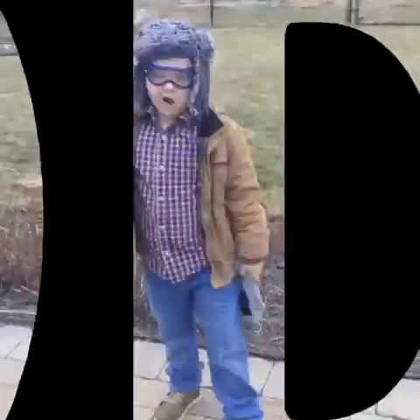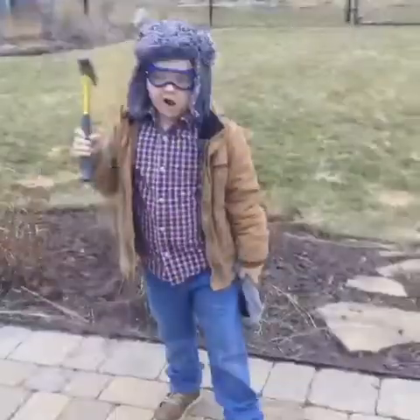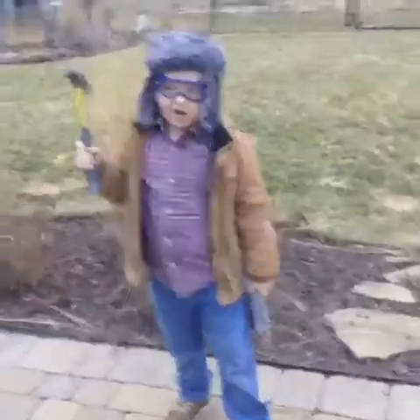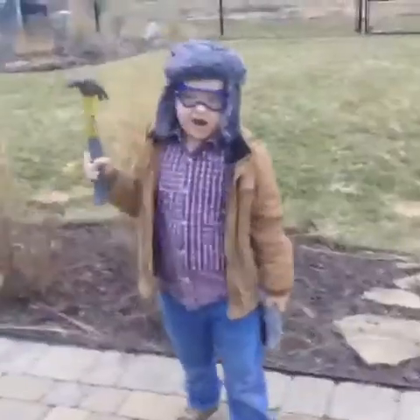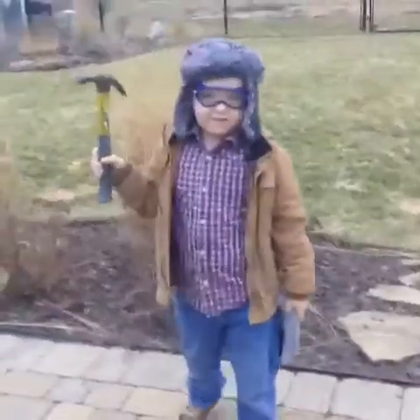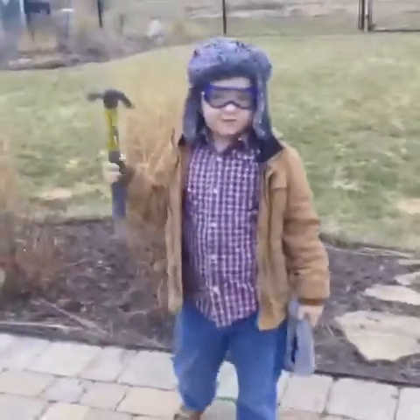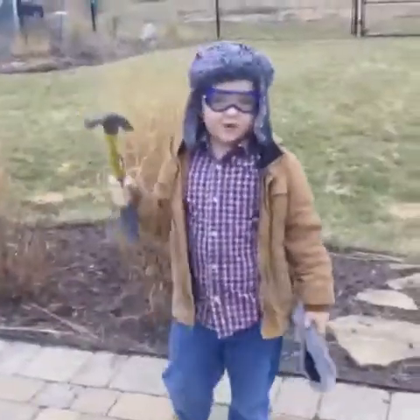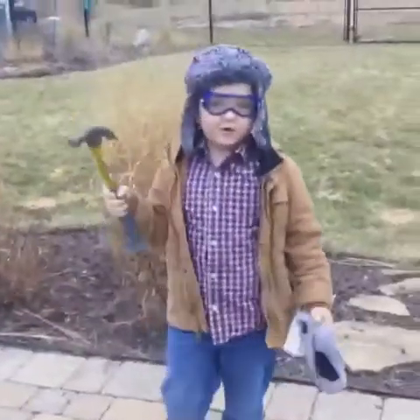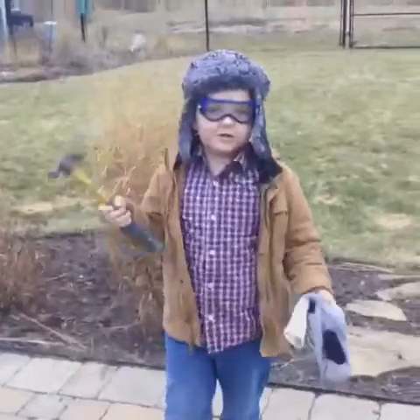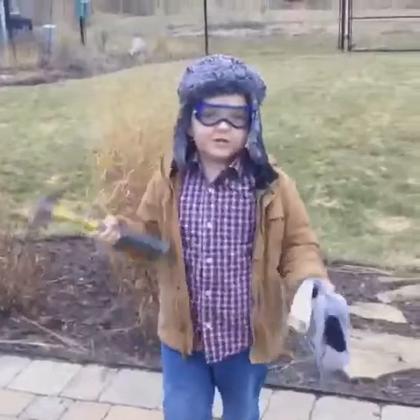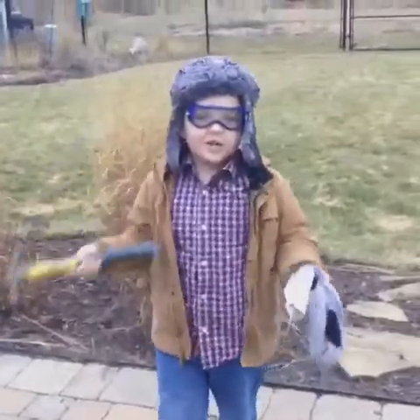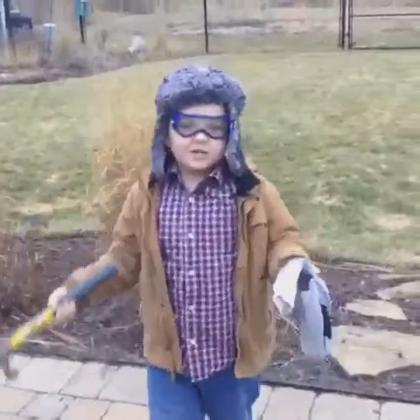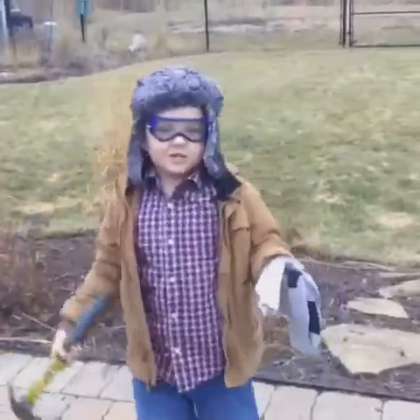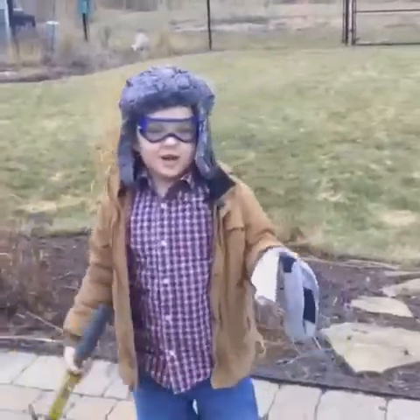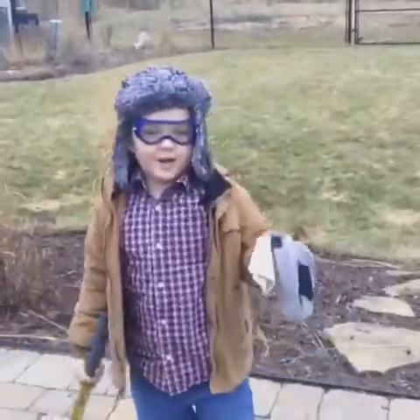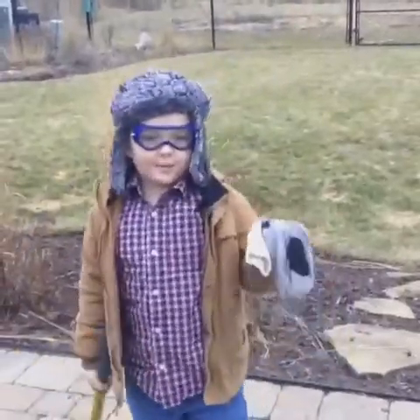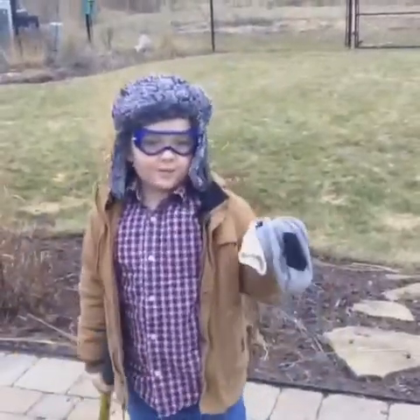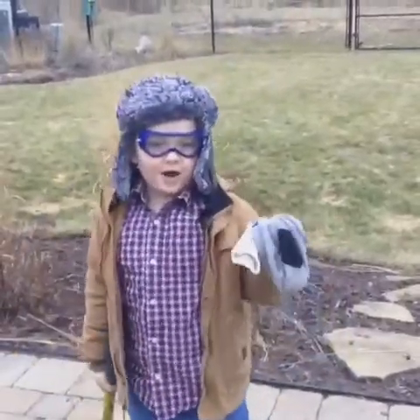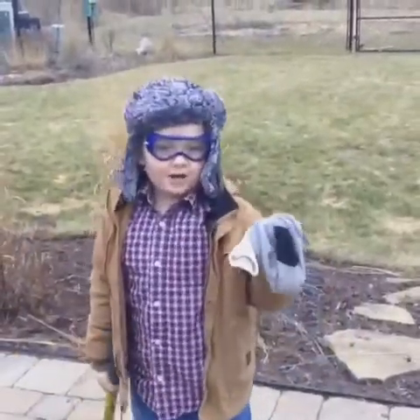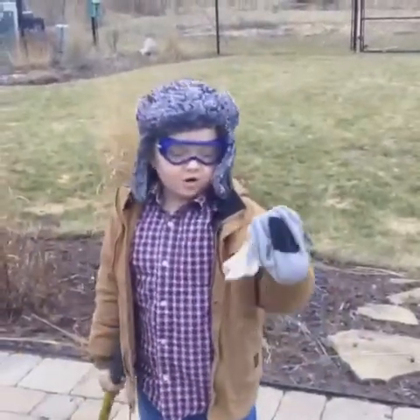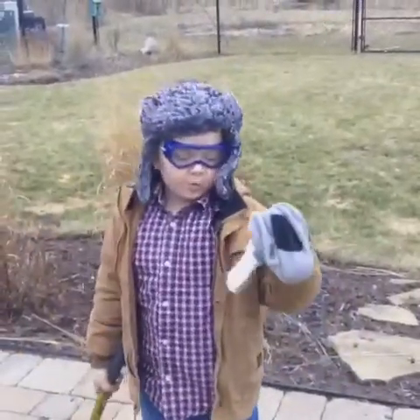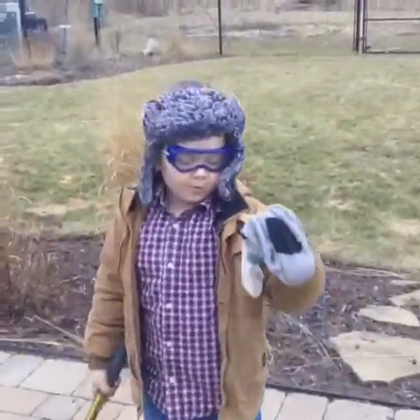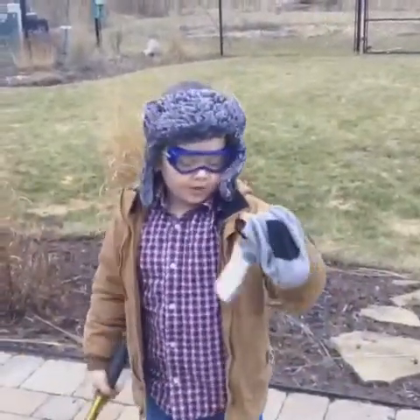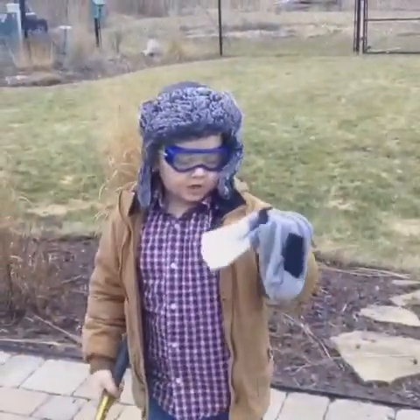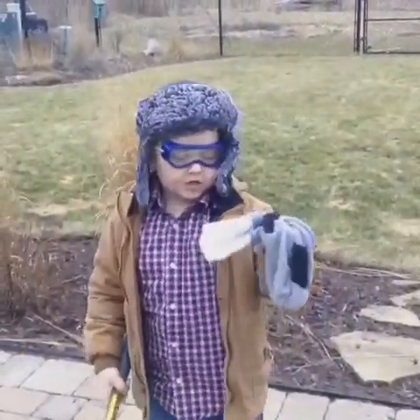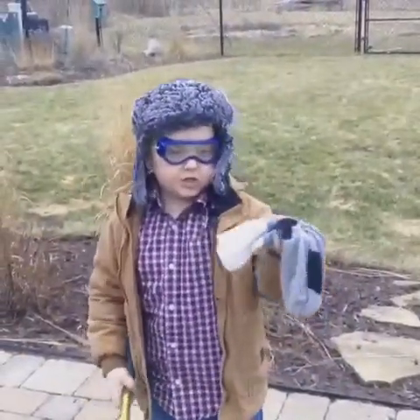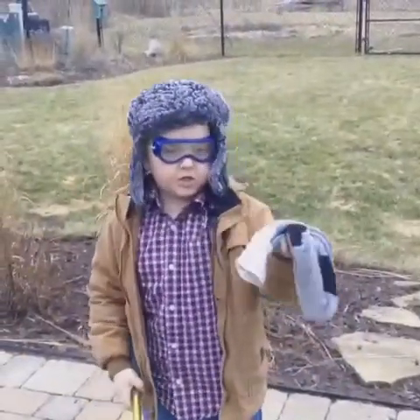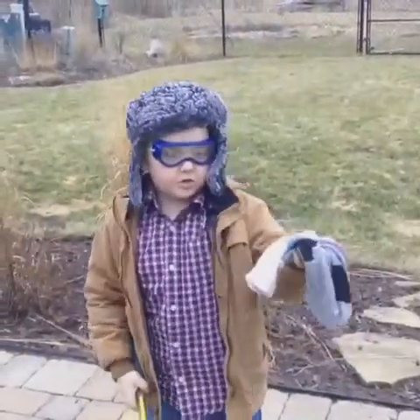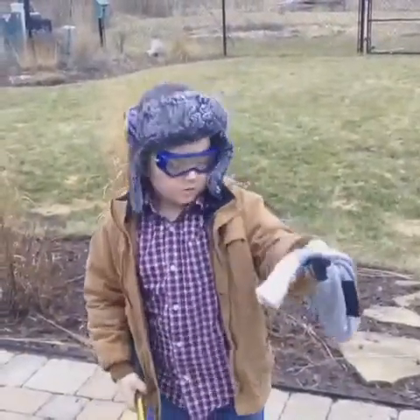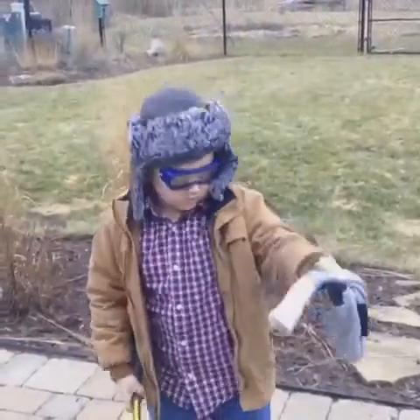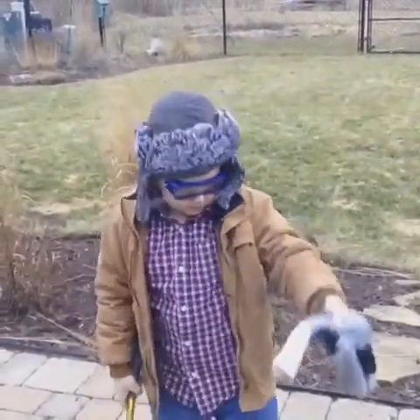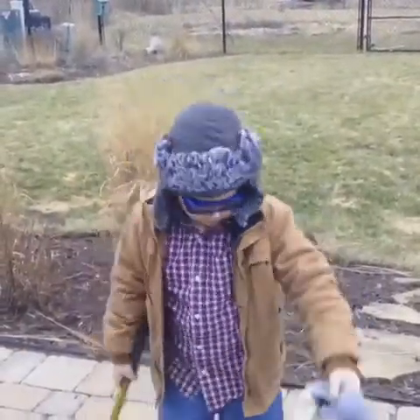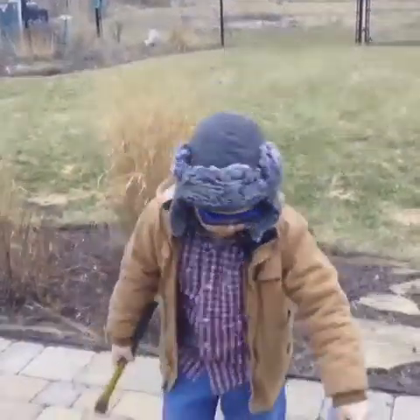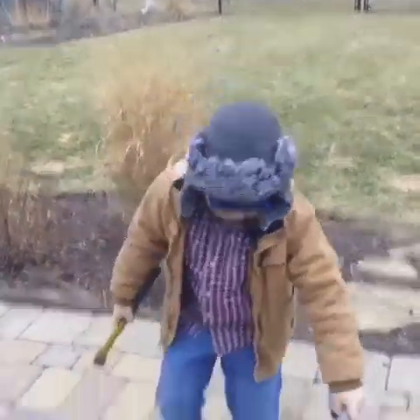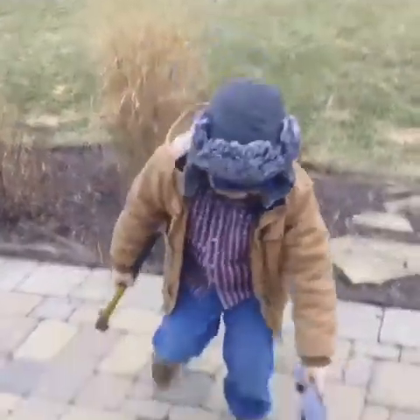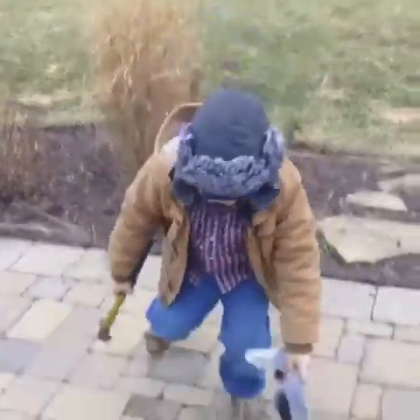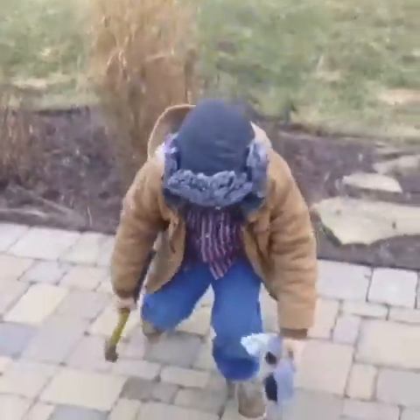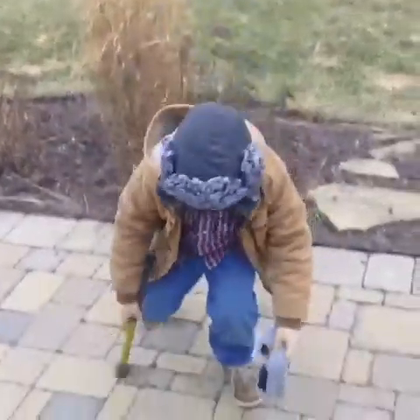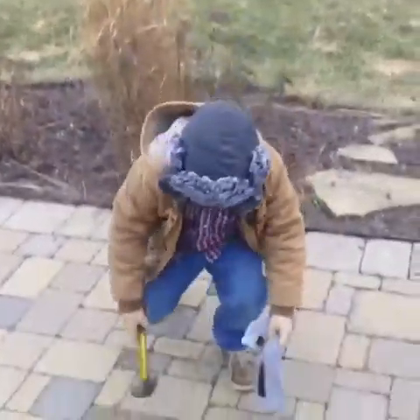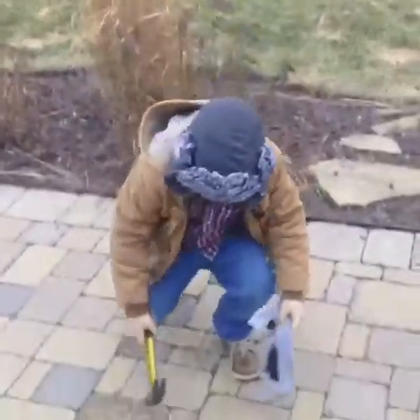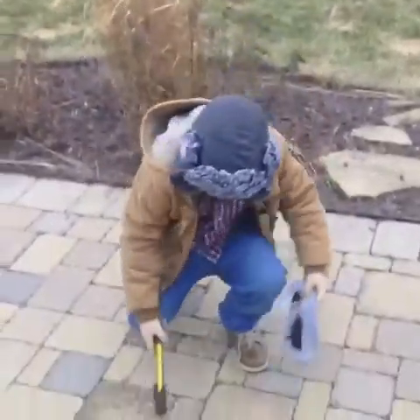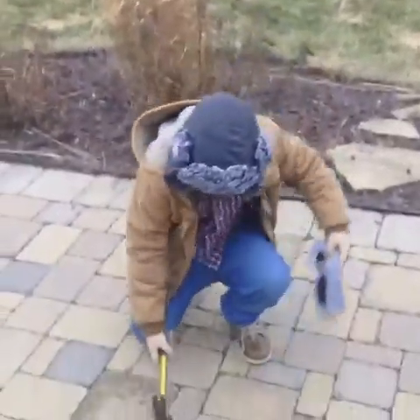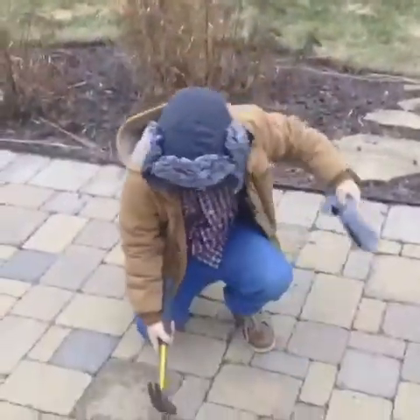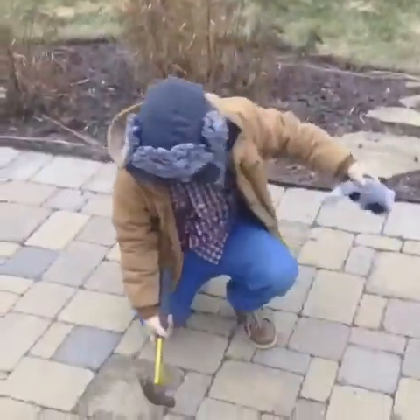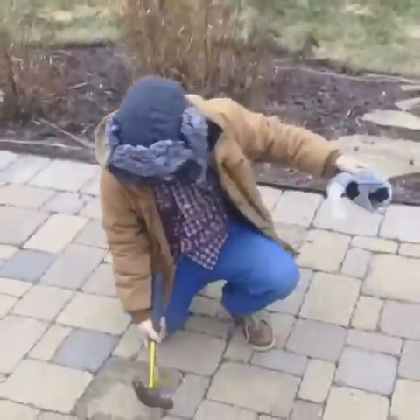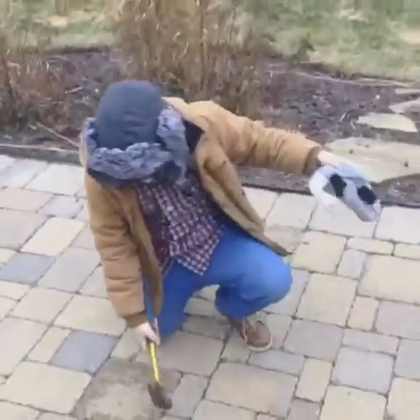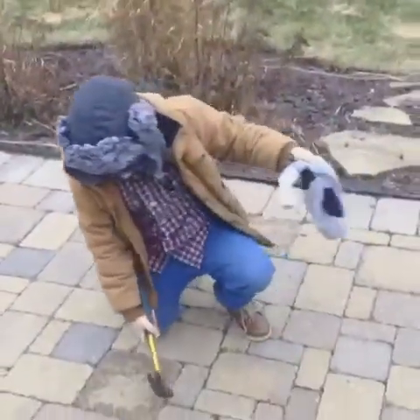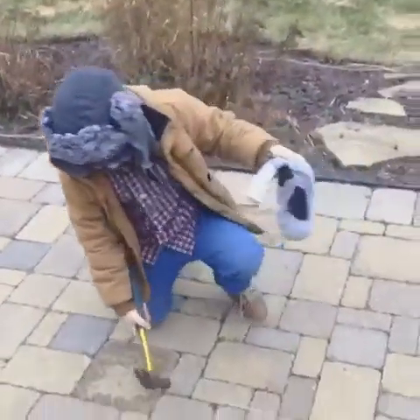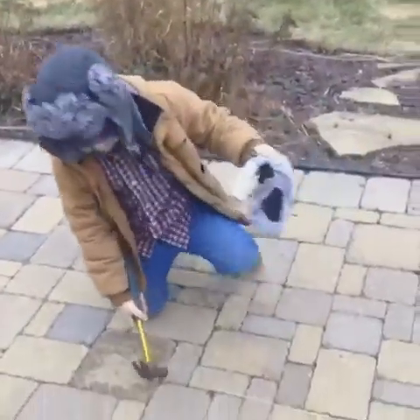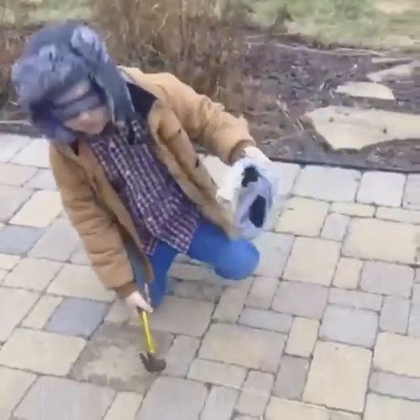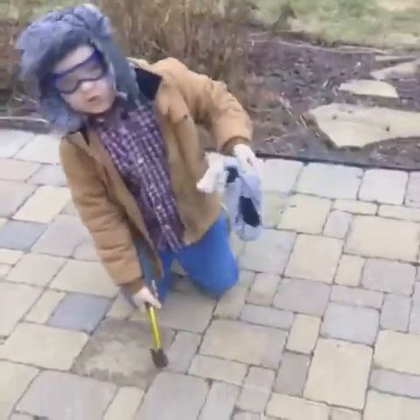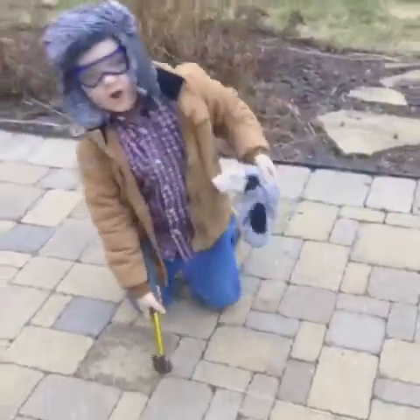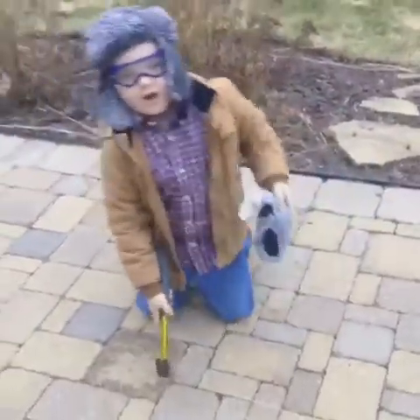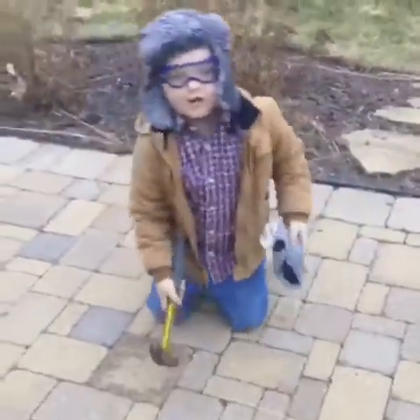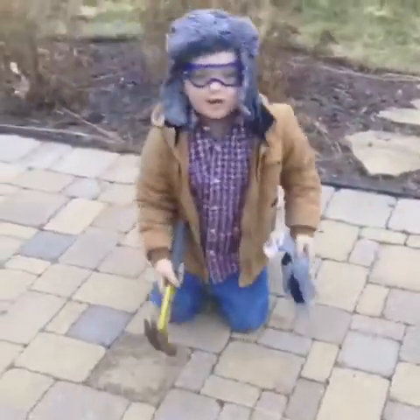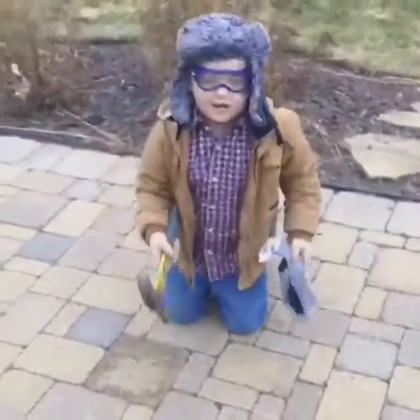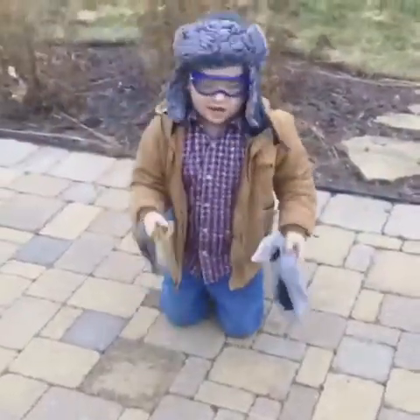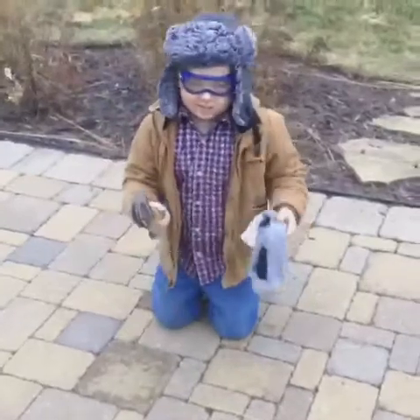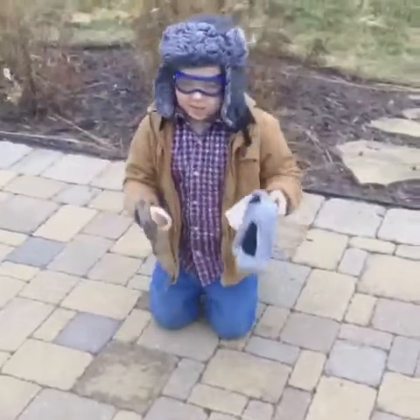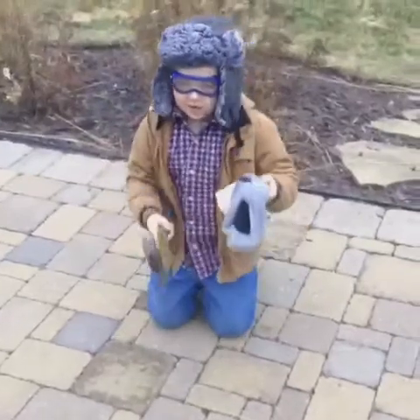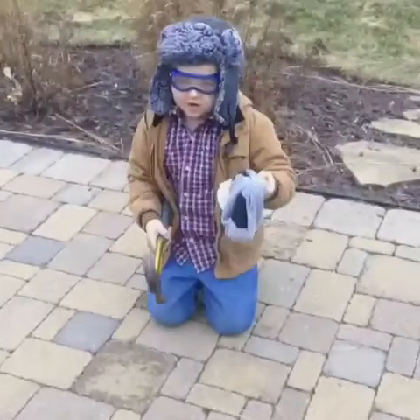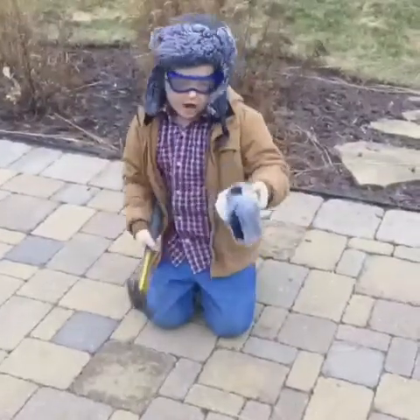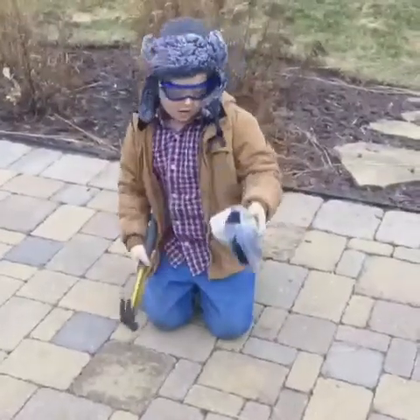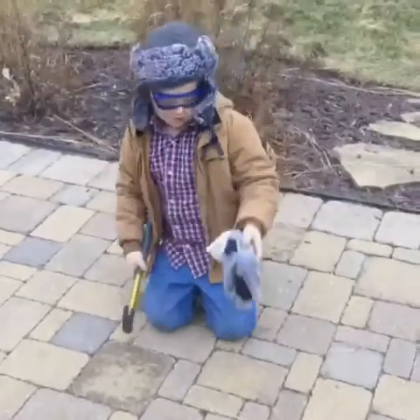Hi folks! Today I'm cracking open a geode. What I gotta do is get a sock, a hammer, and goggles.